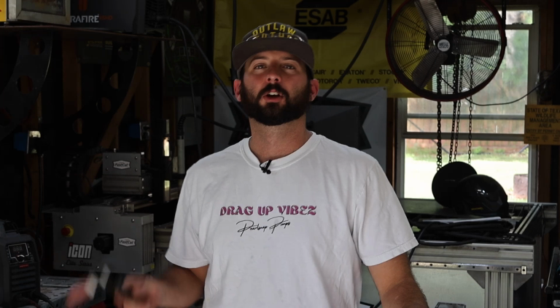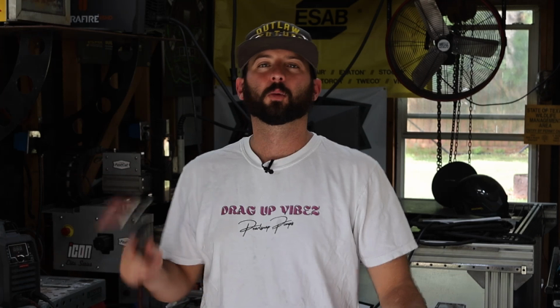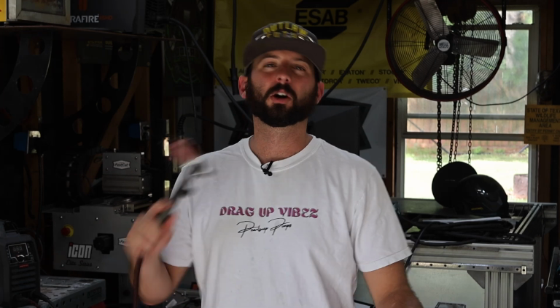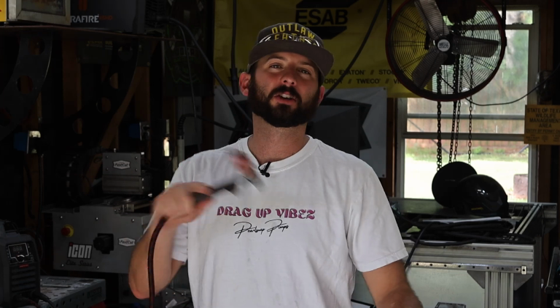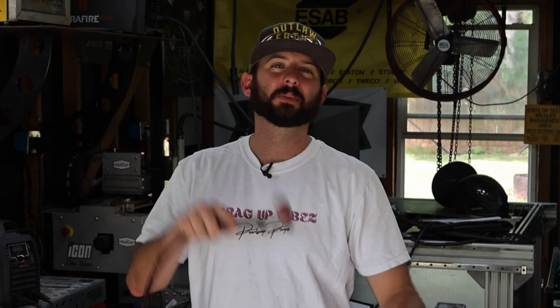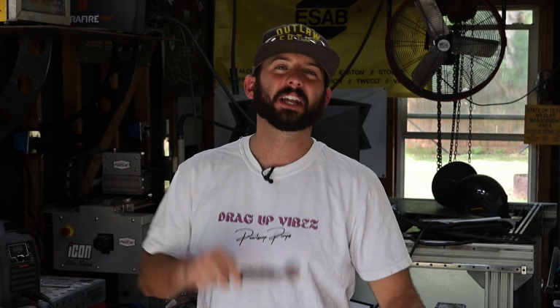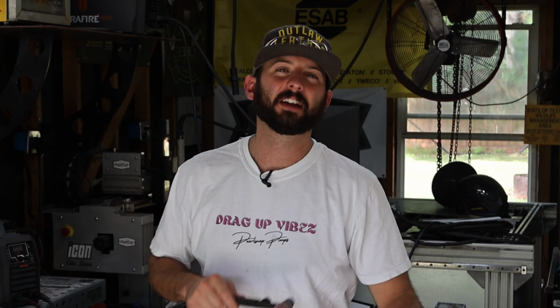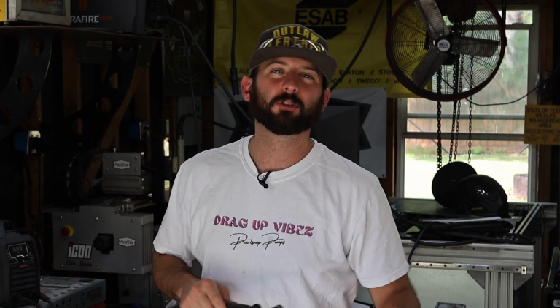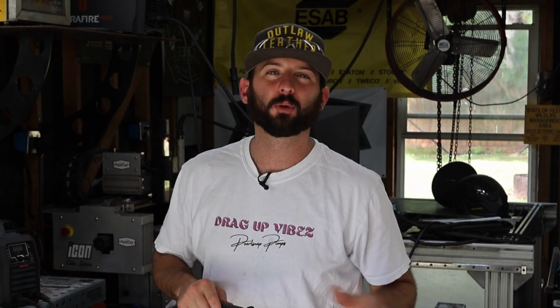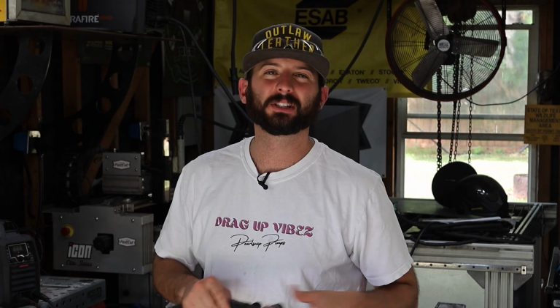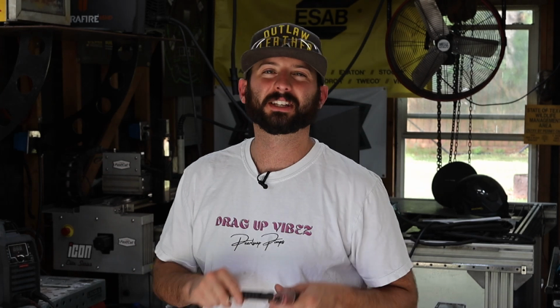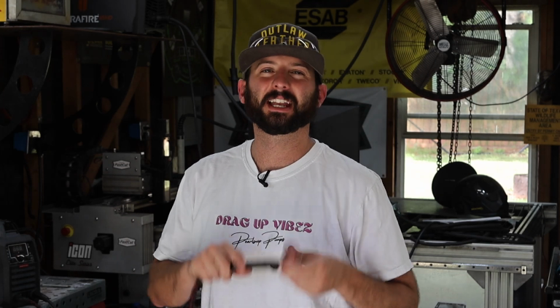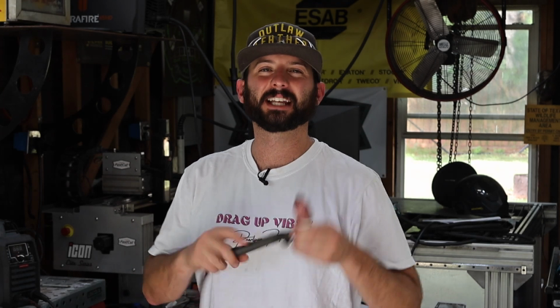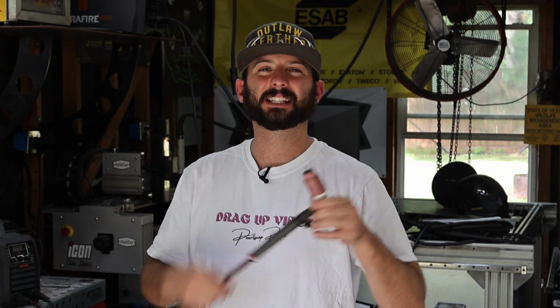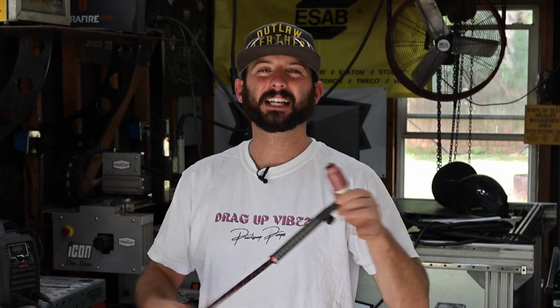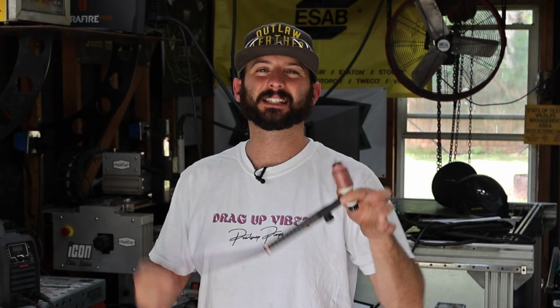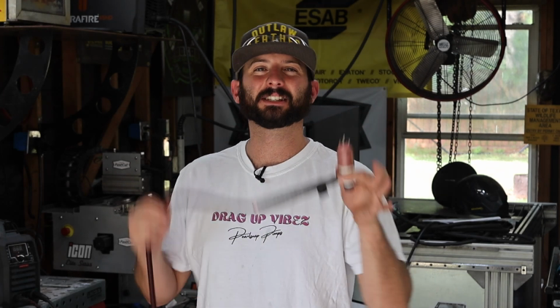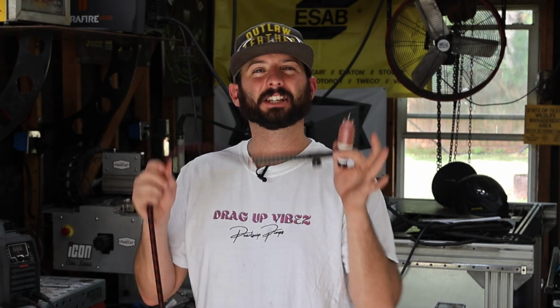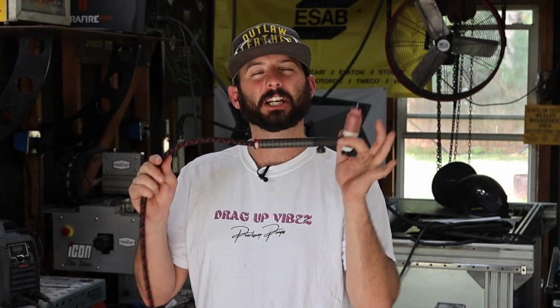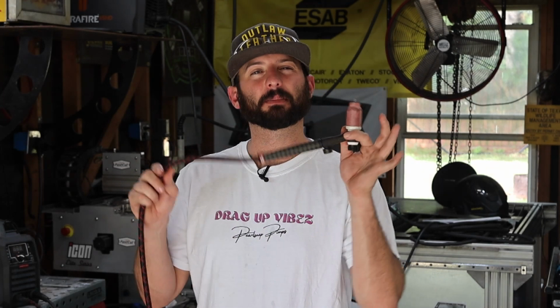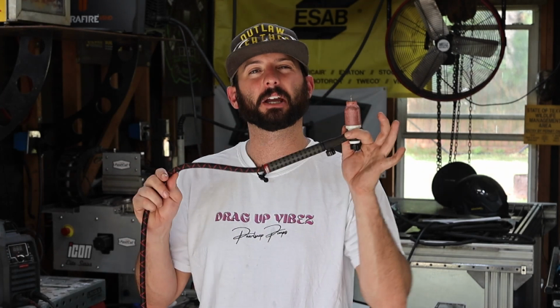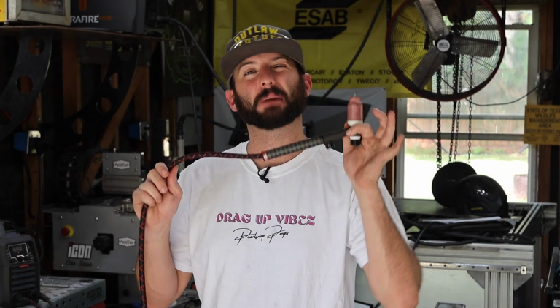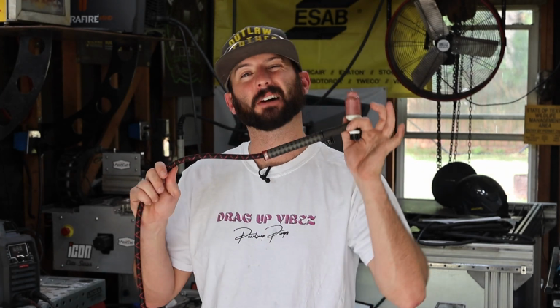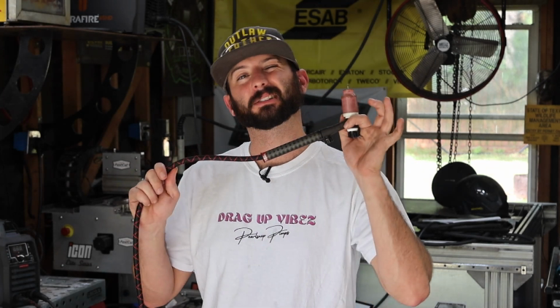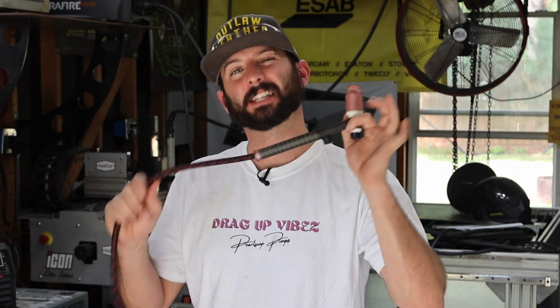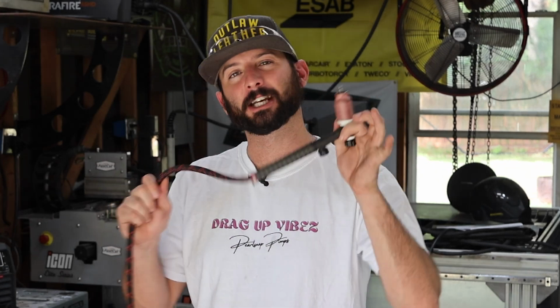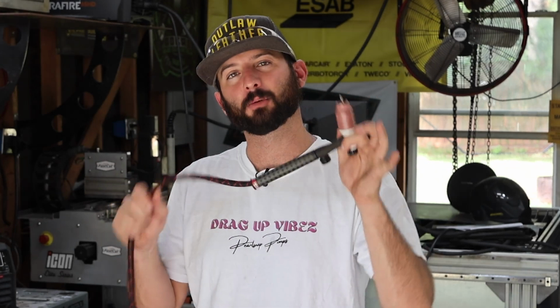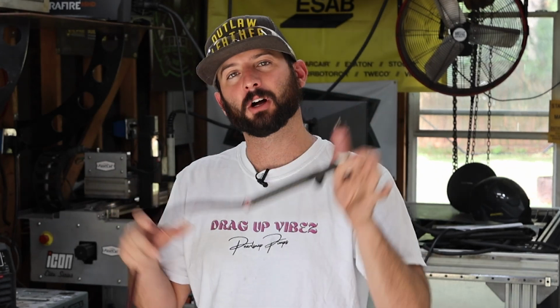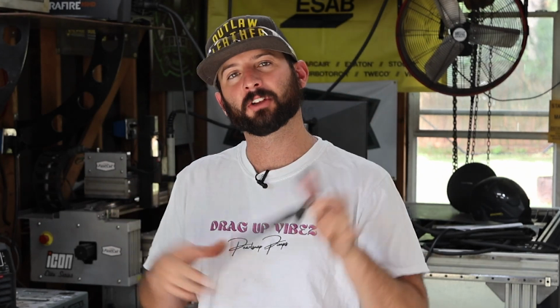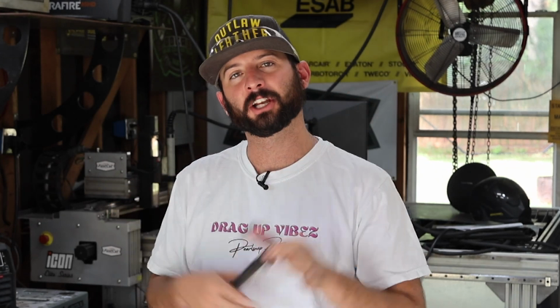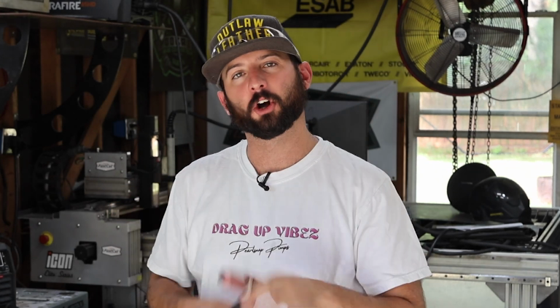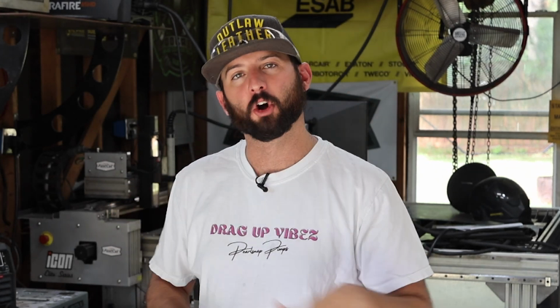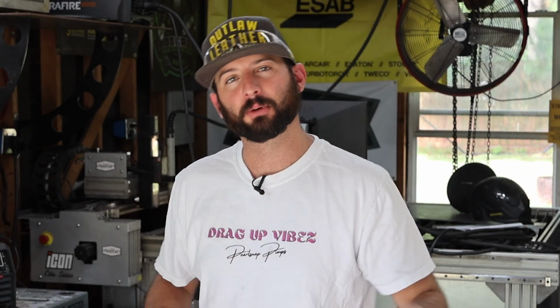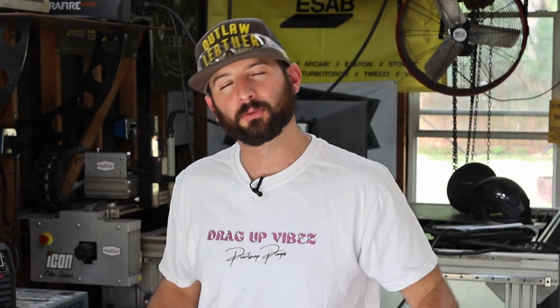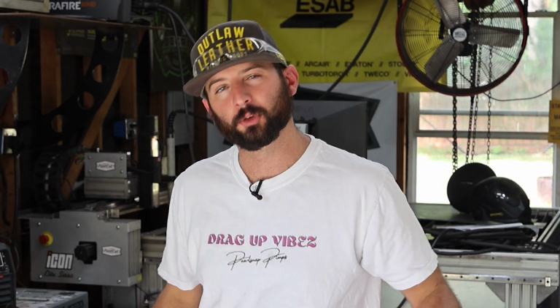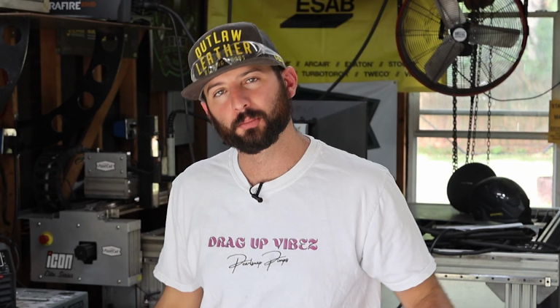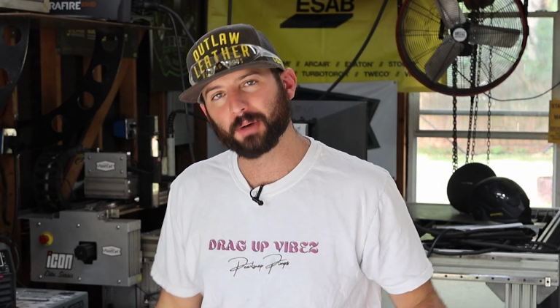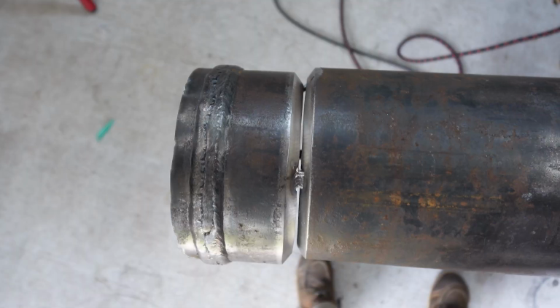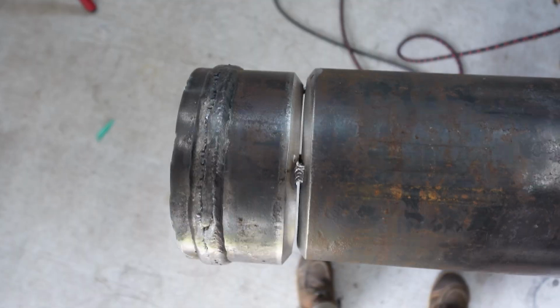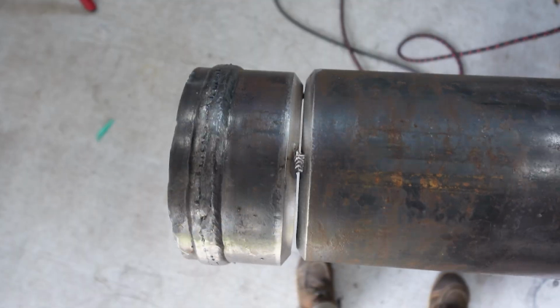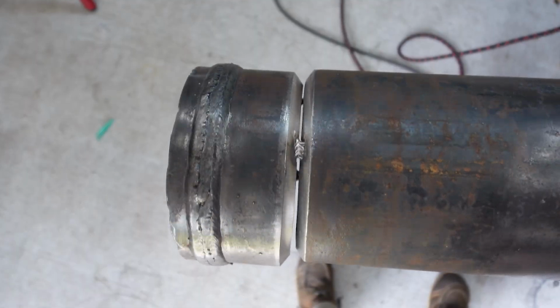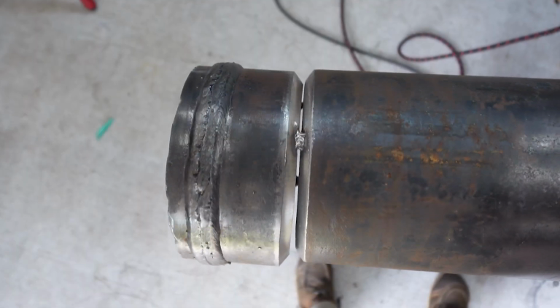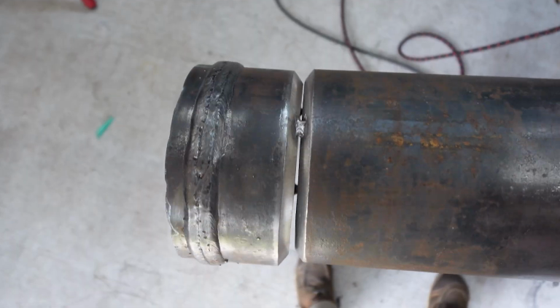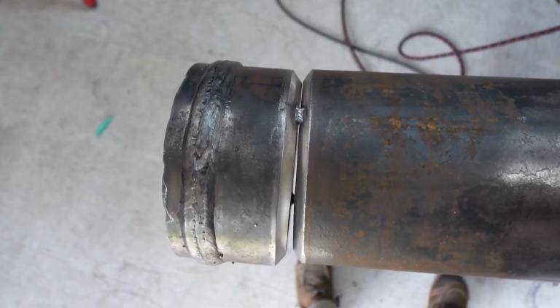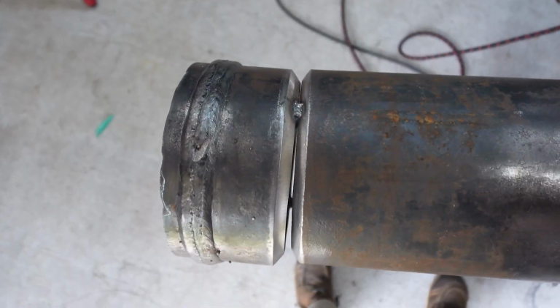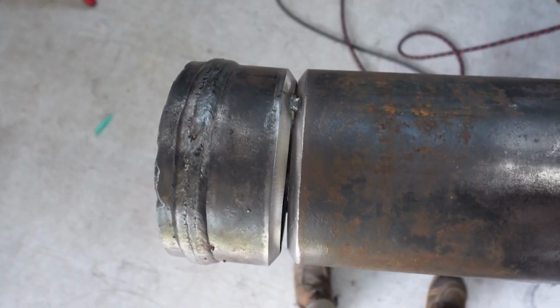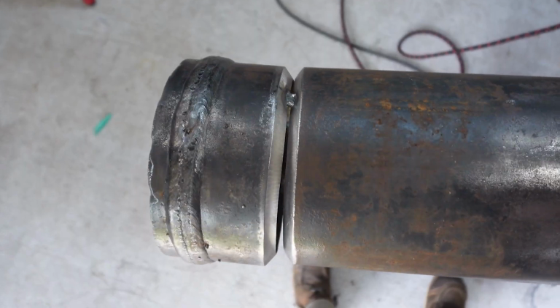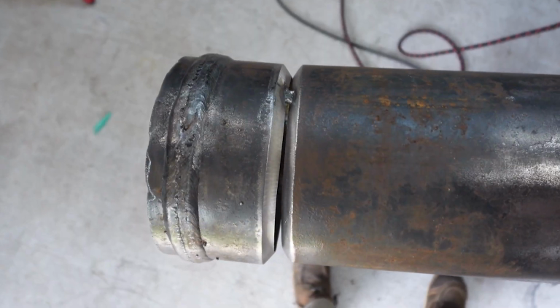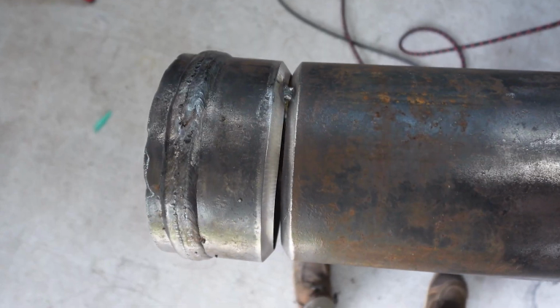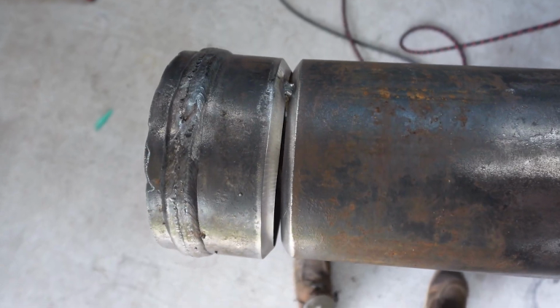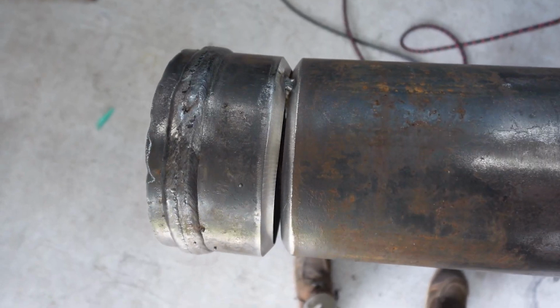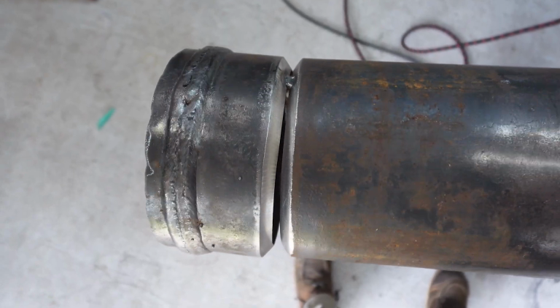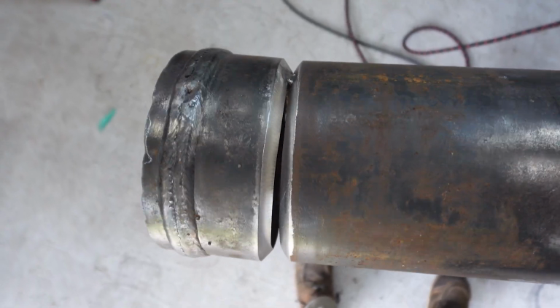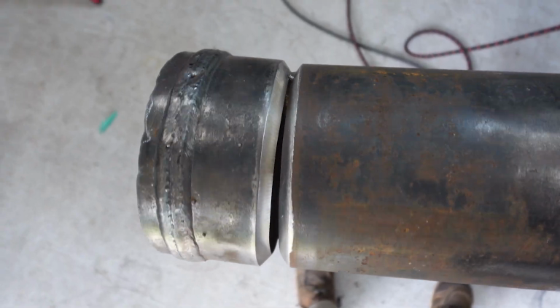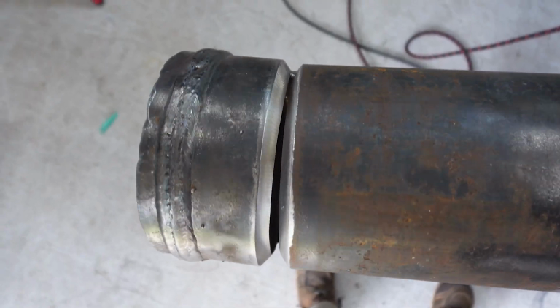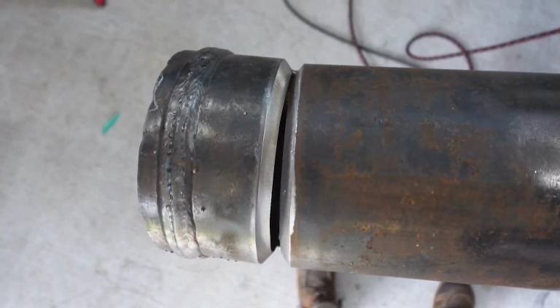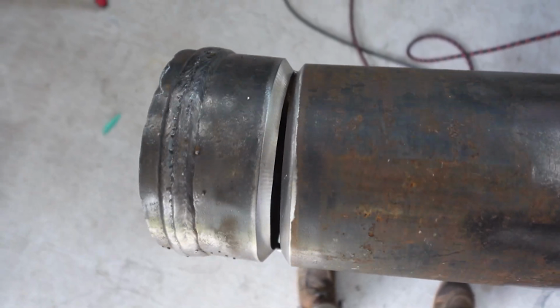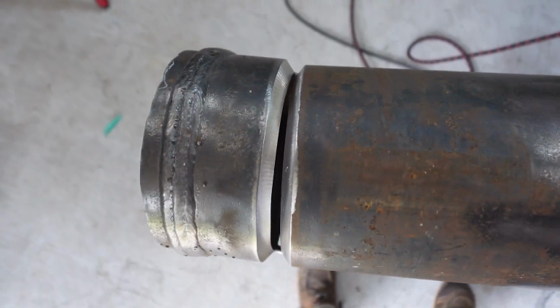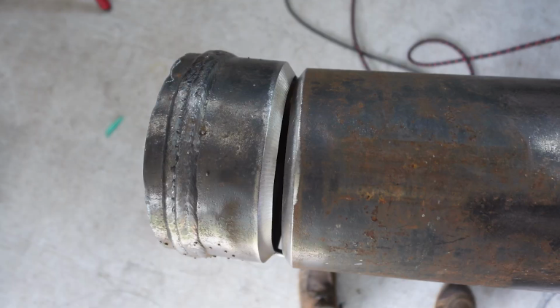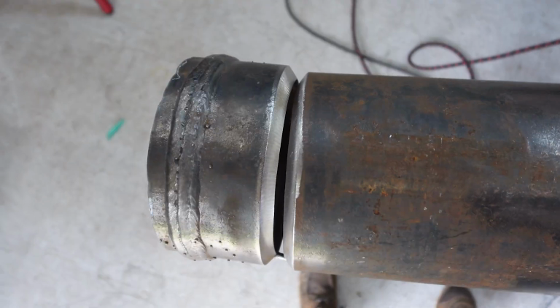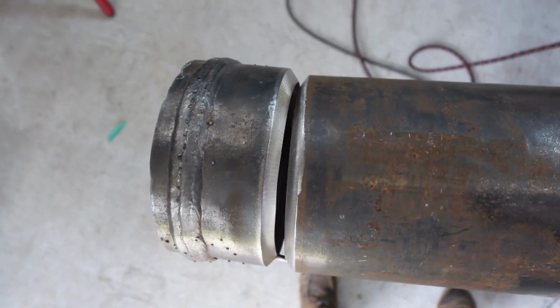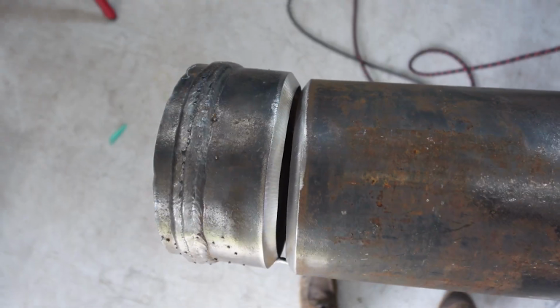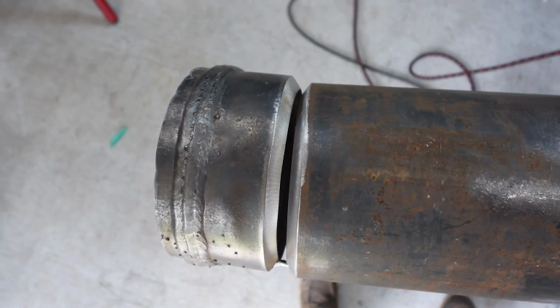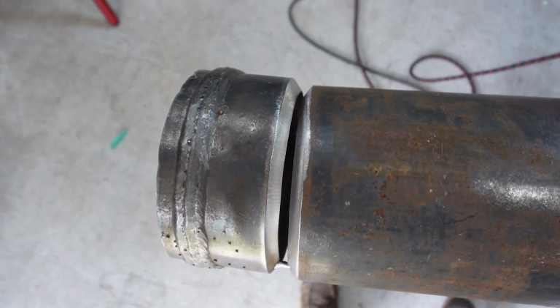Welcome in everyone. Today's lesson is going to be about TIG welding open root pipe with an absolutely terrible fit-up.